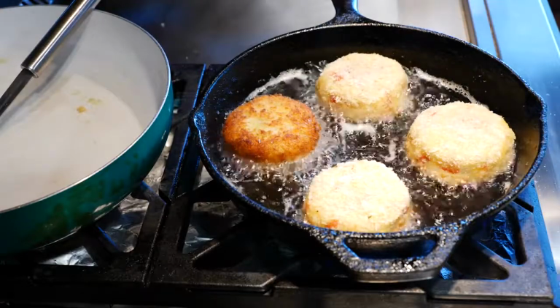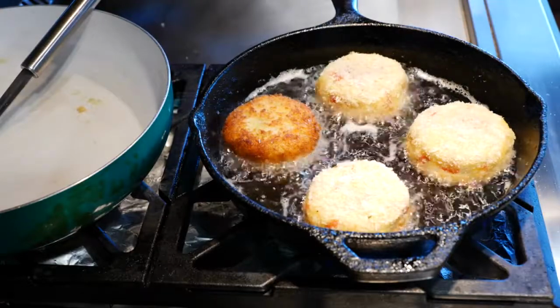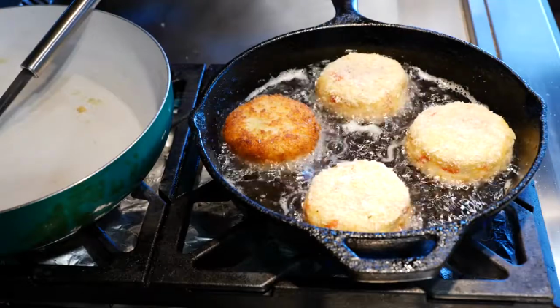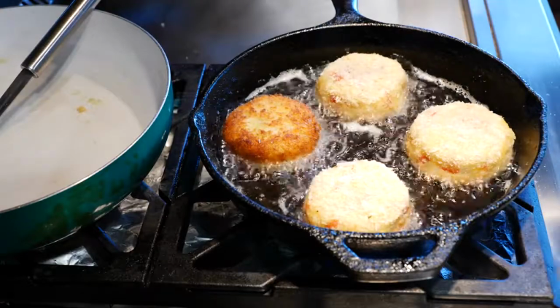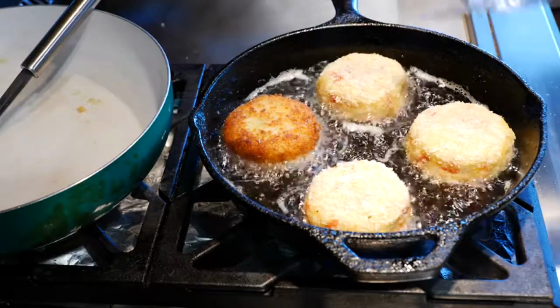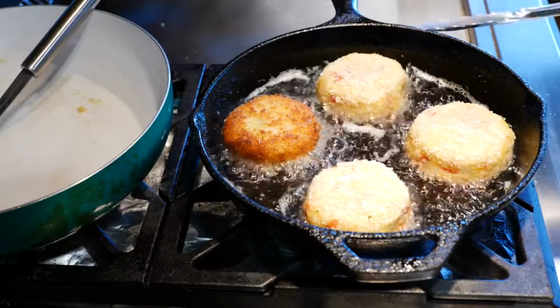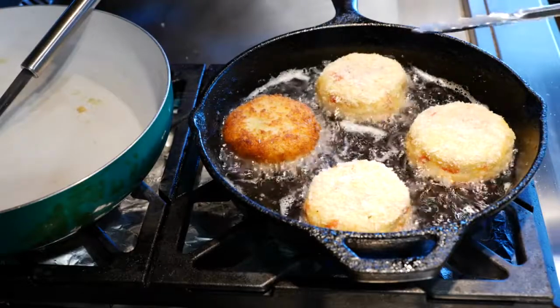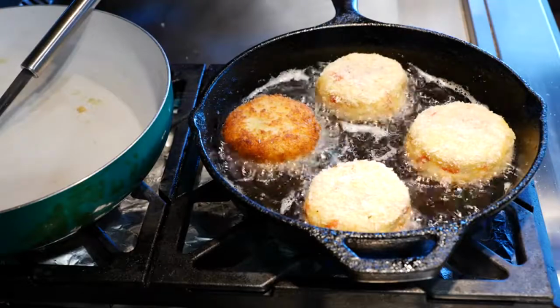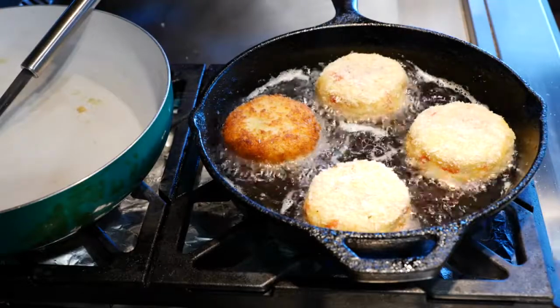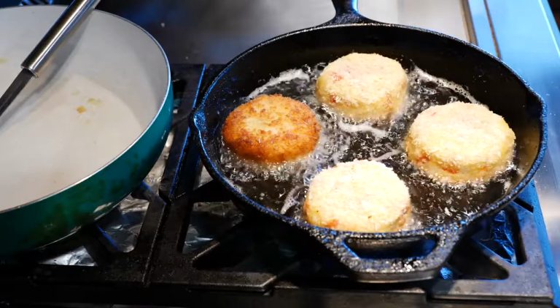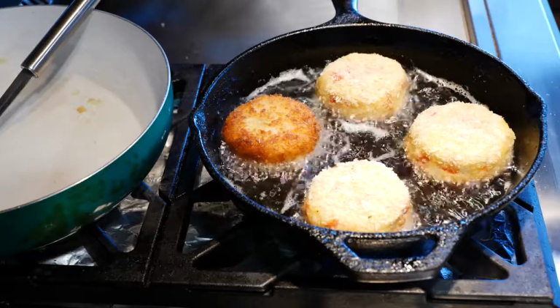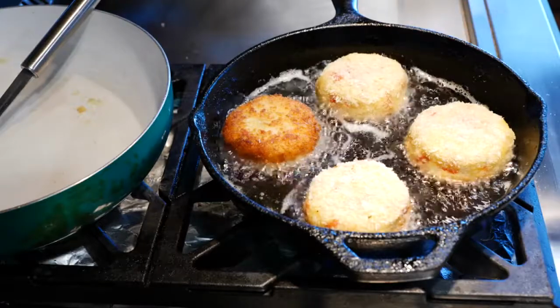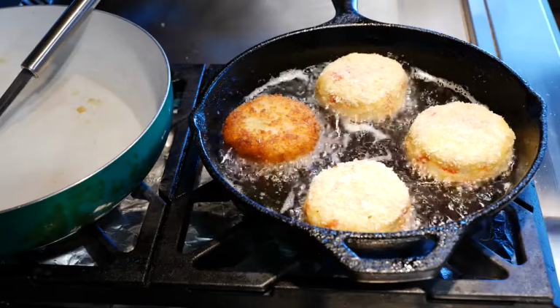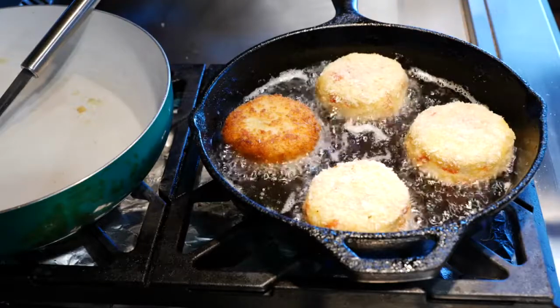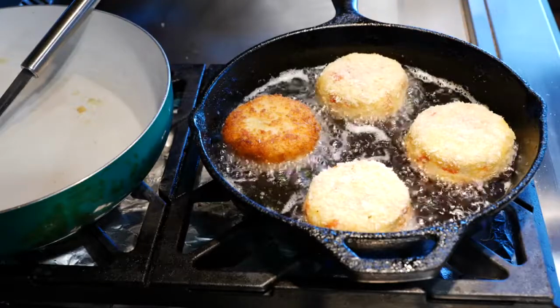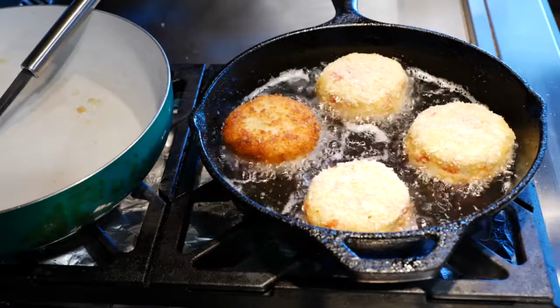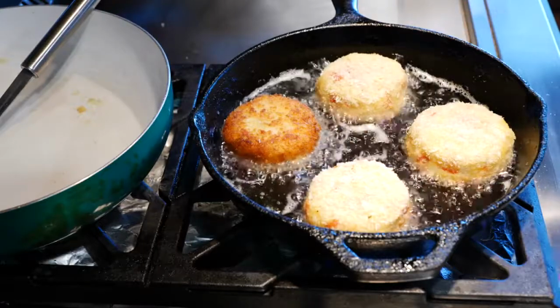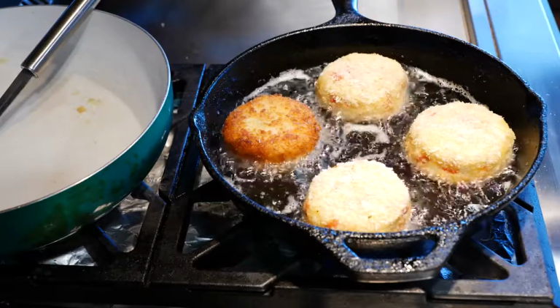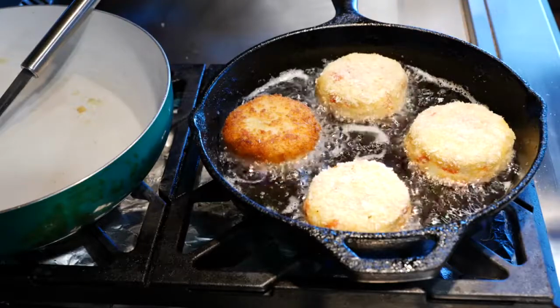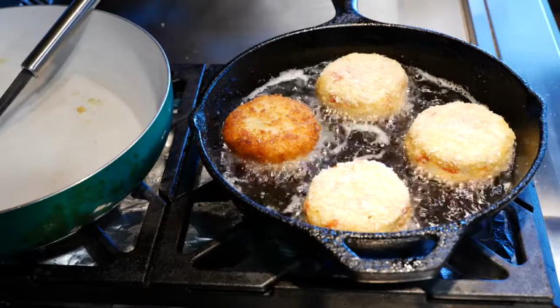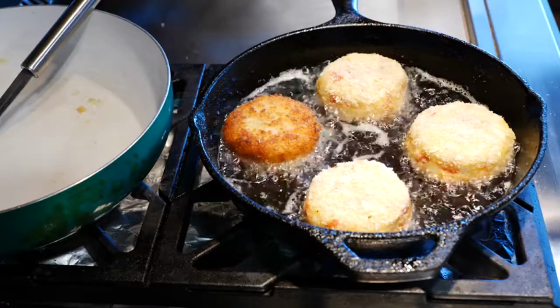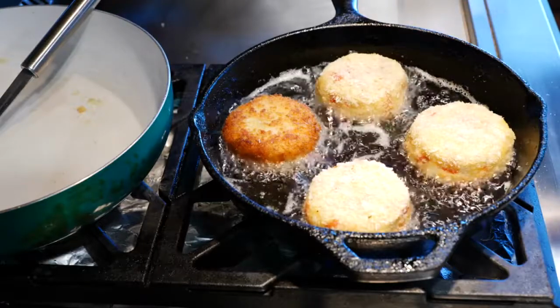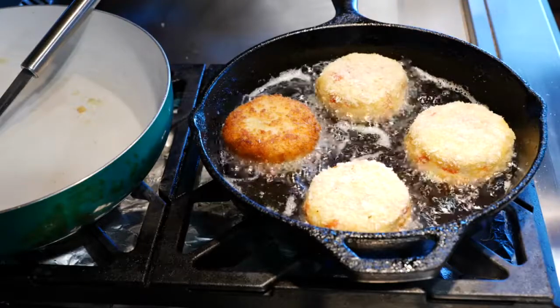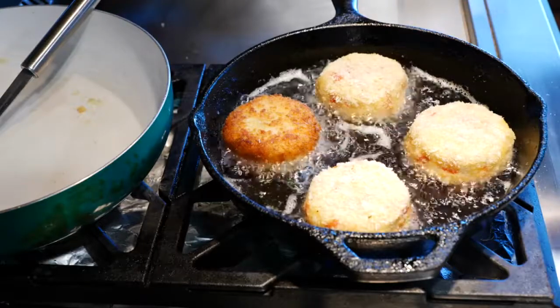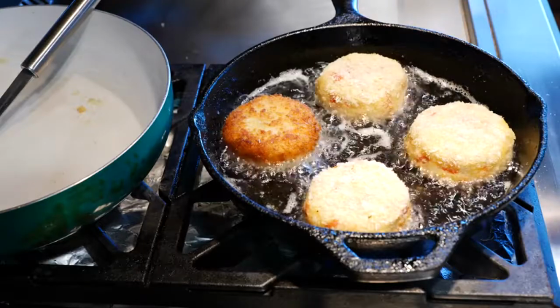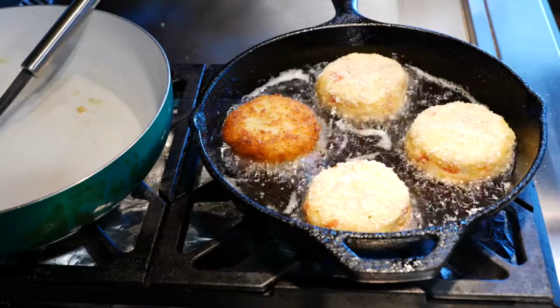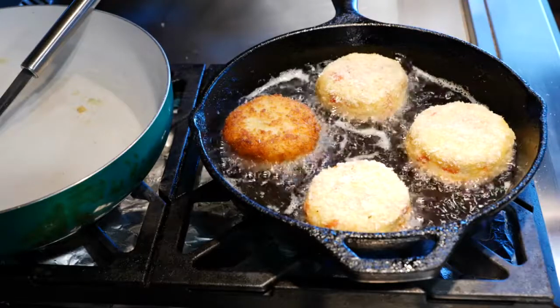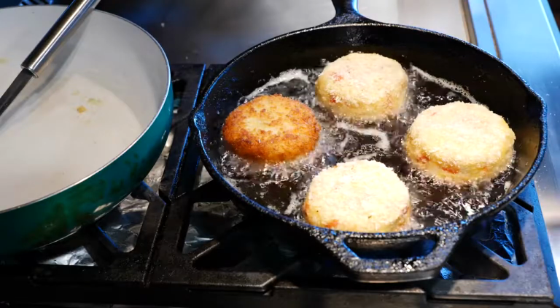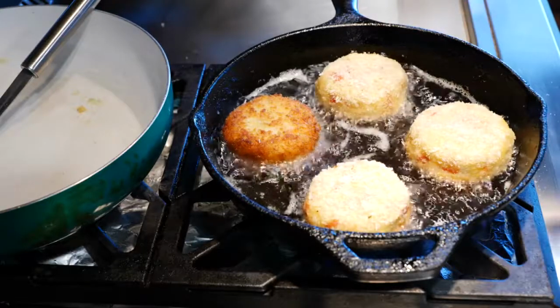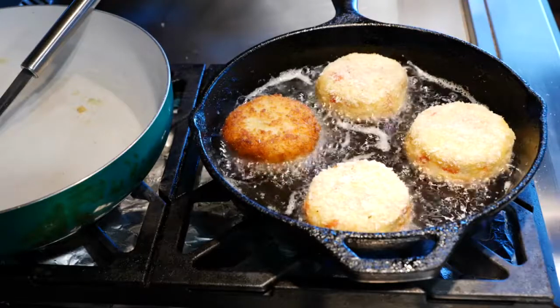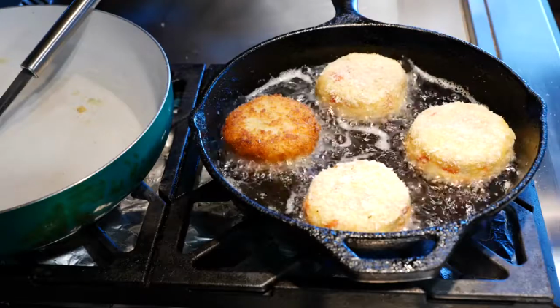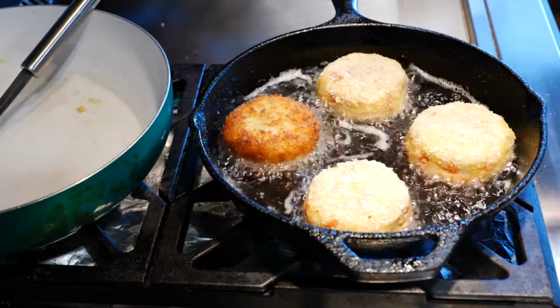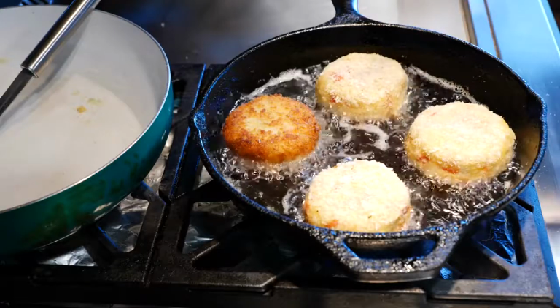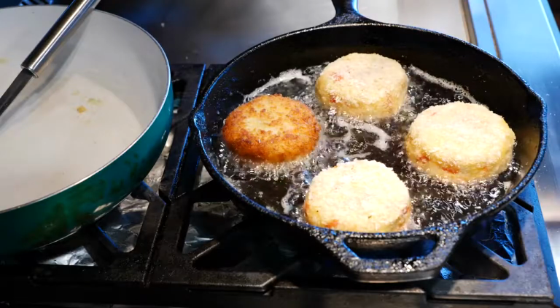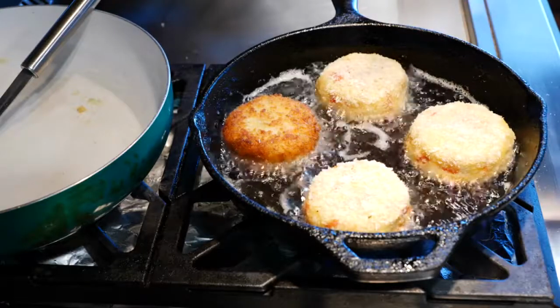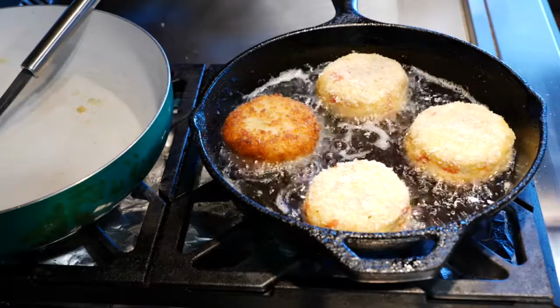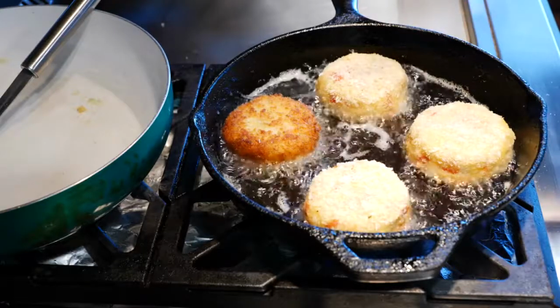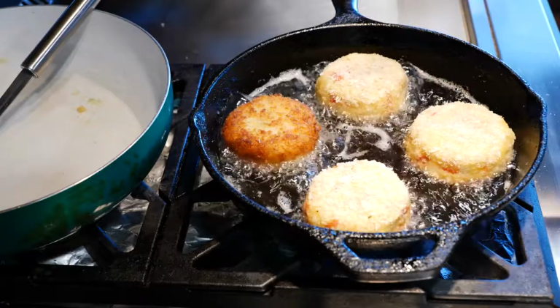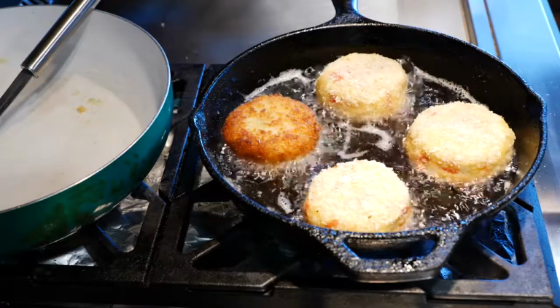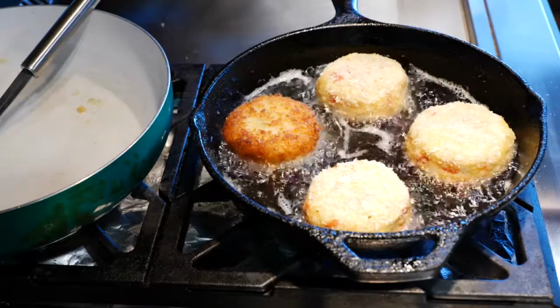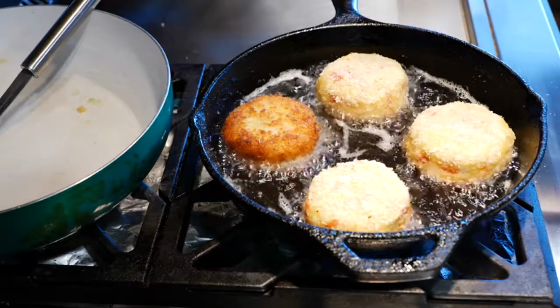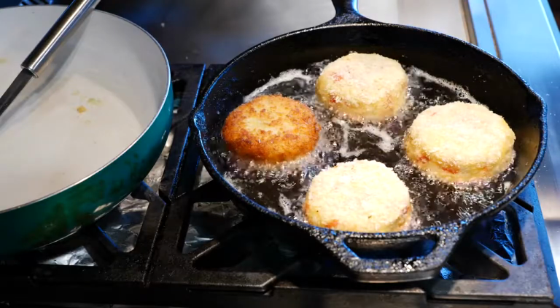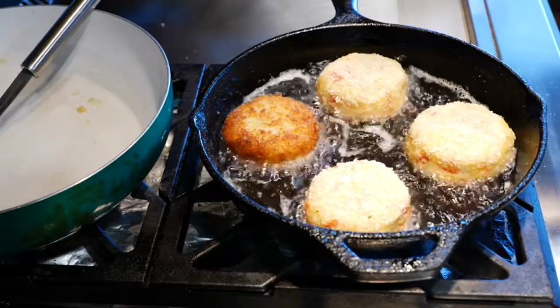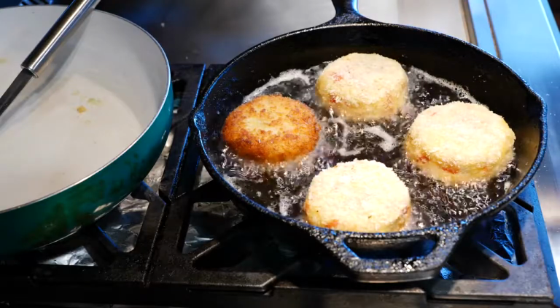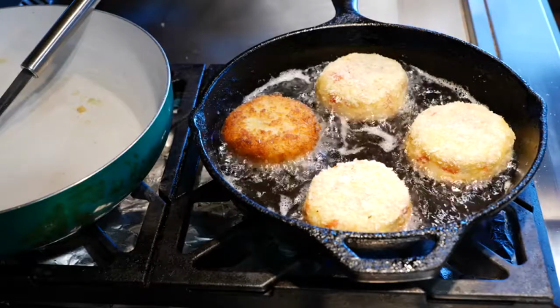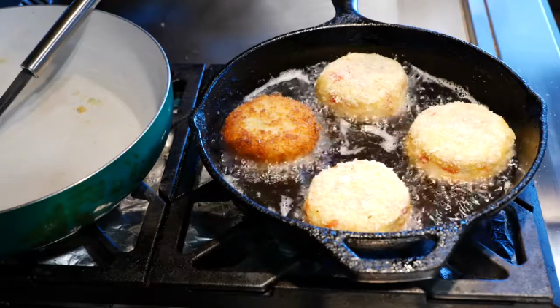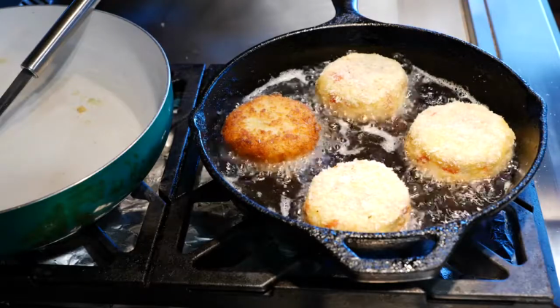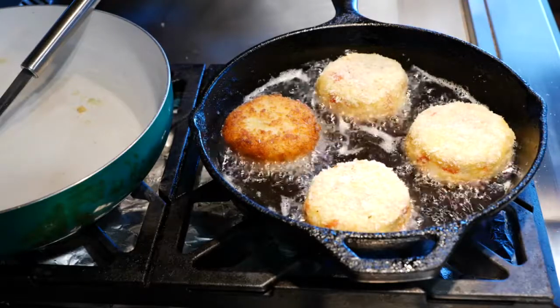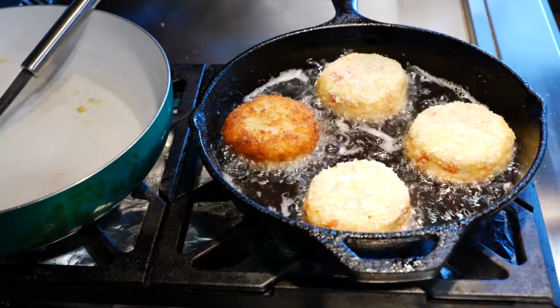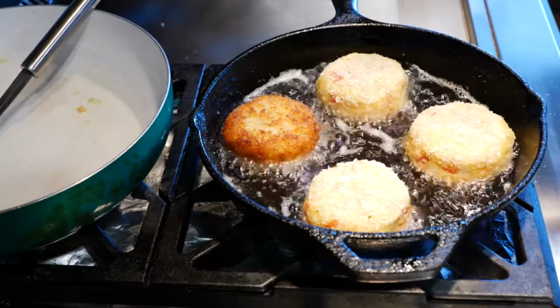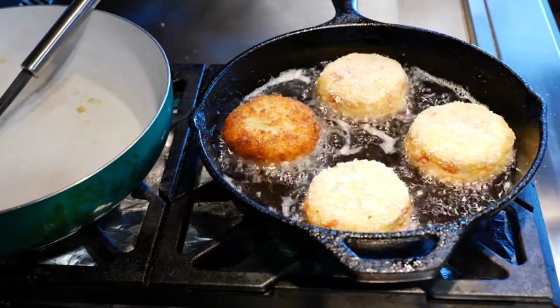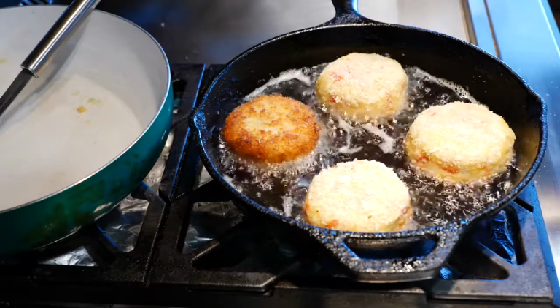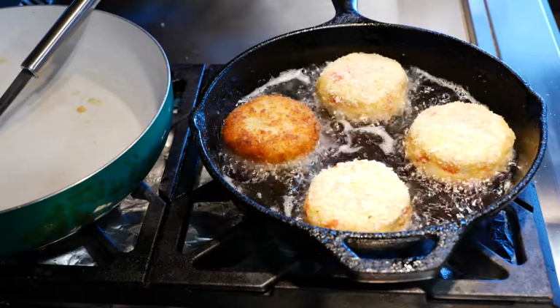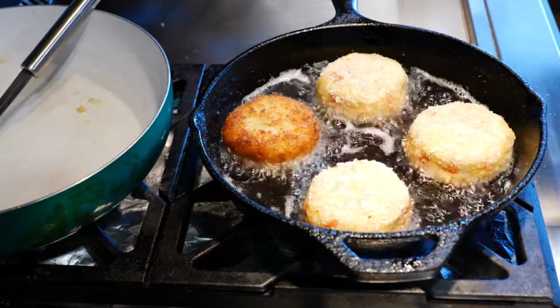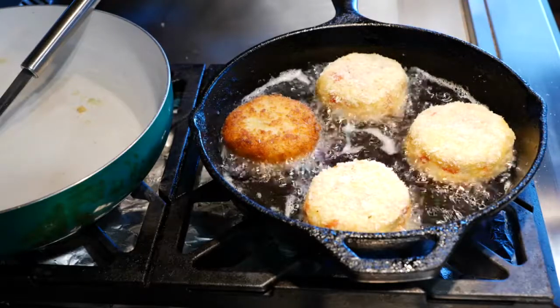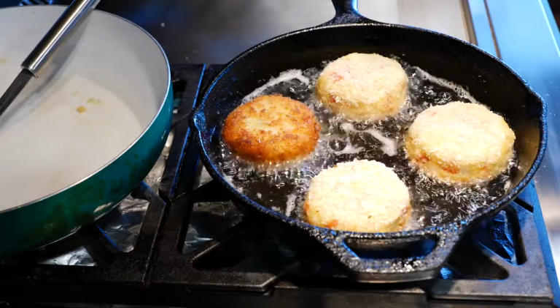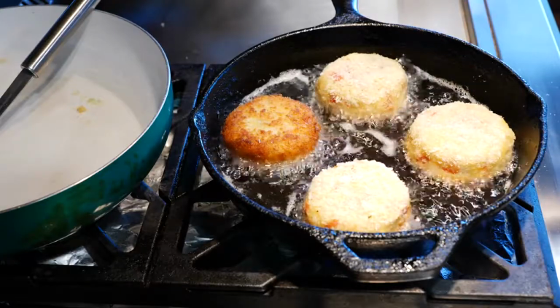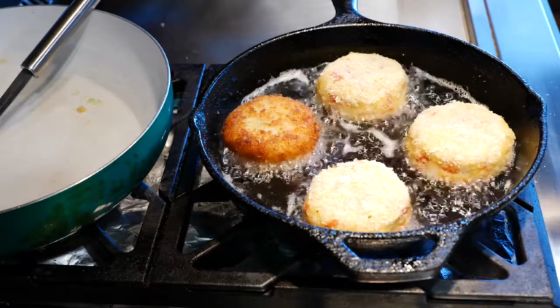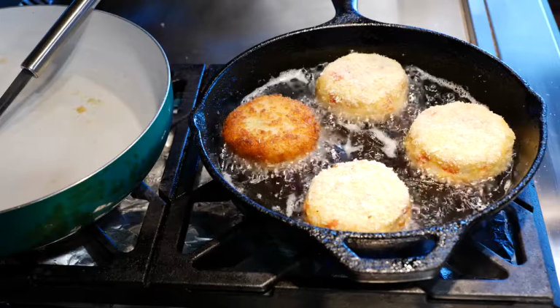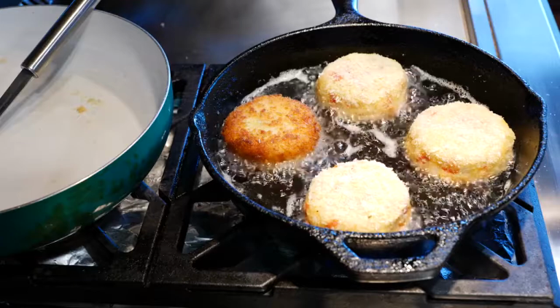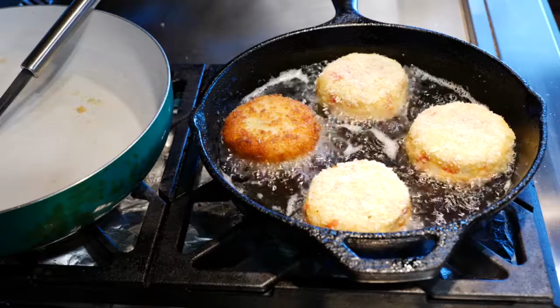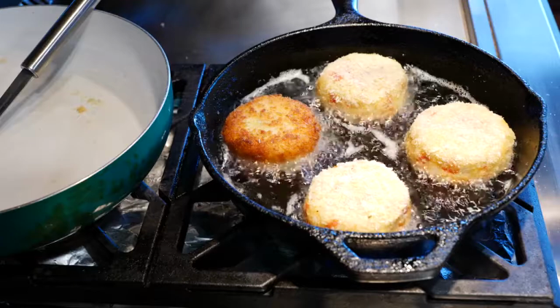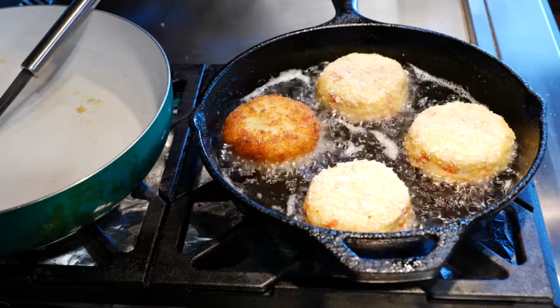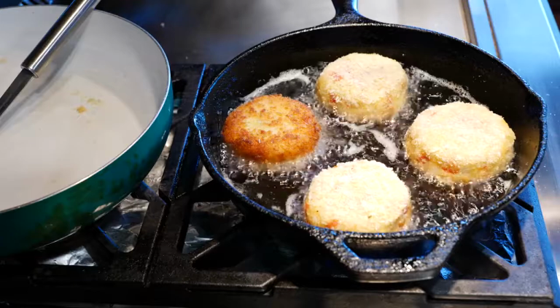If you guys really love this edition of the potato cakes, let me know in the comments so that I can hook you up with a few combinations that'll blow your mind.